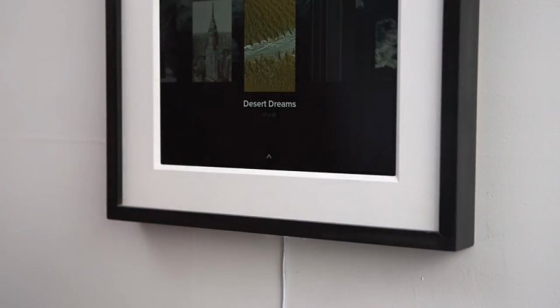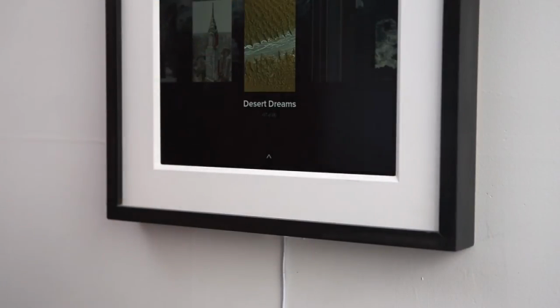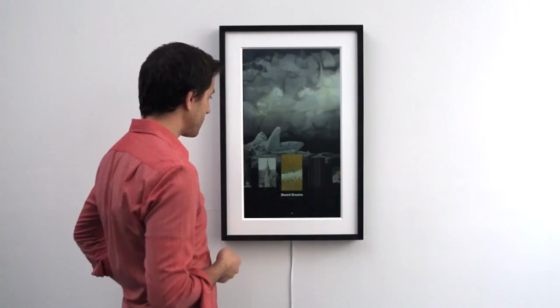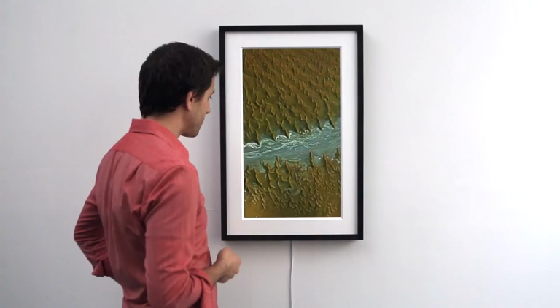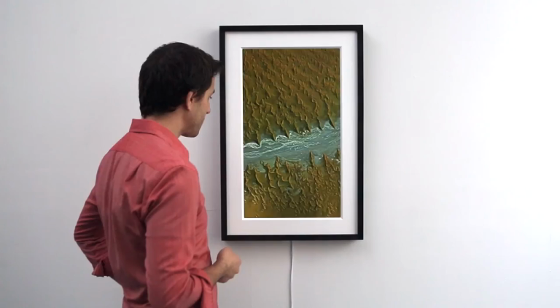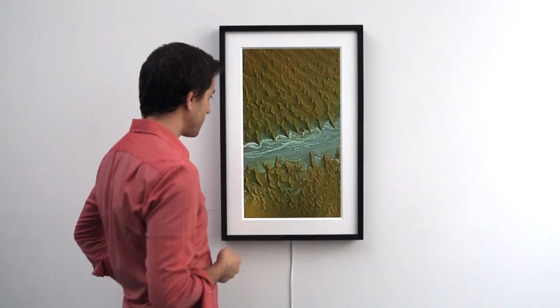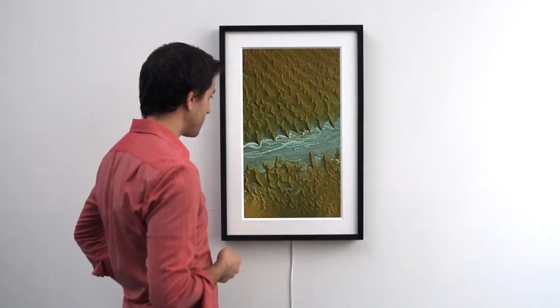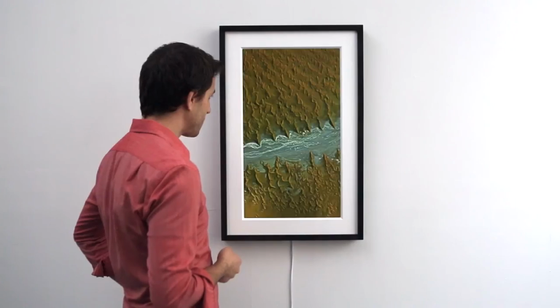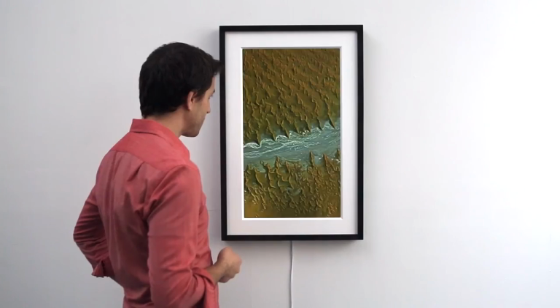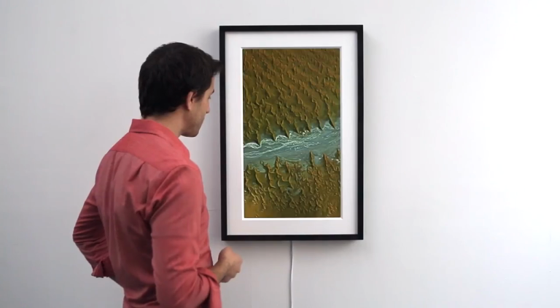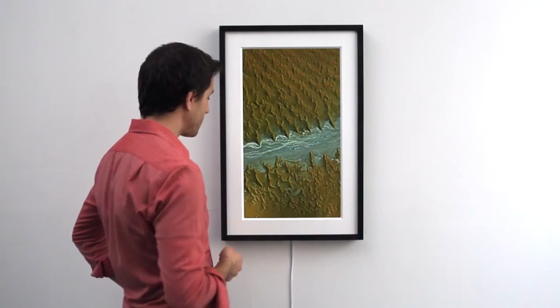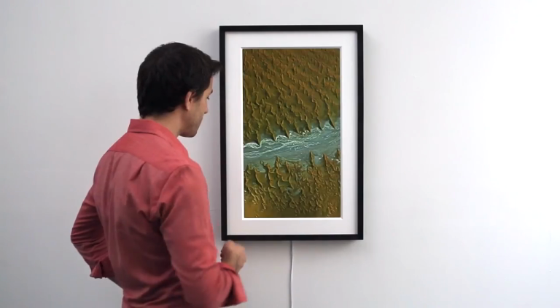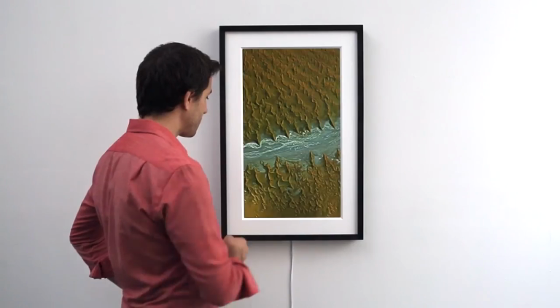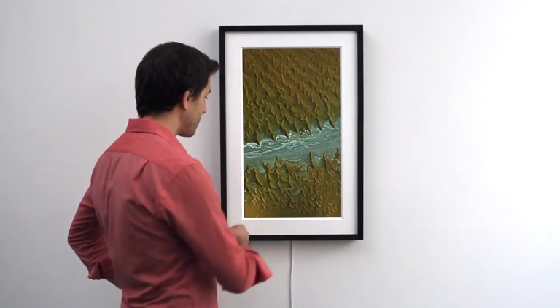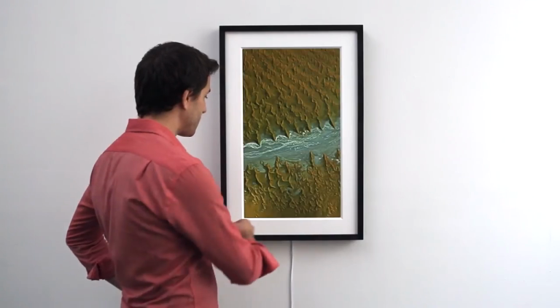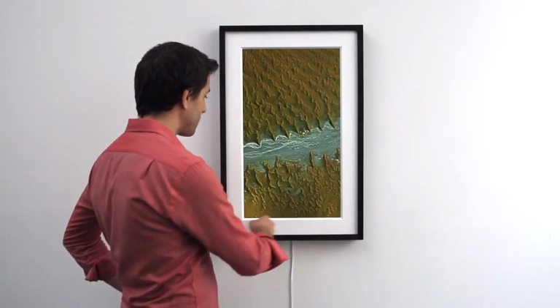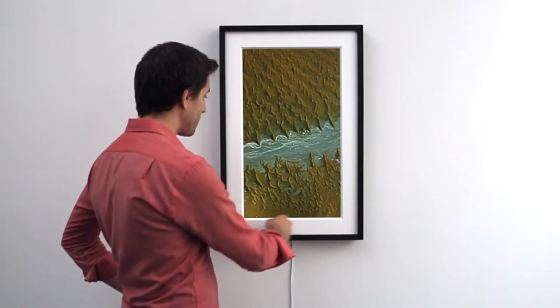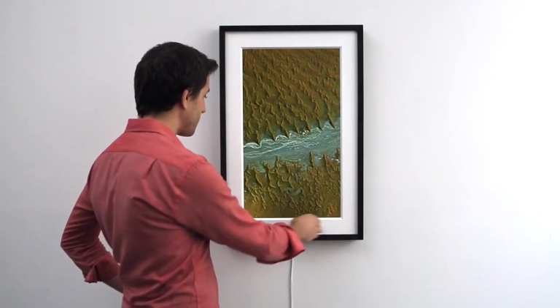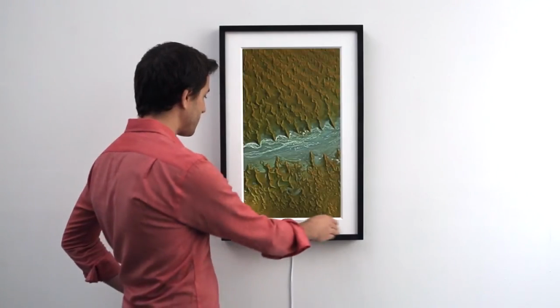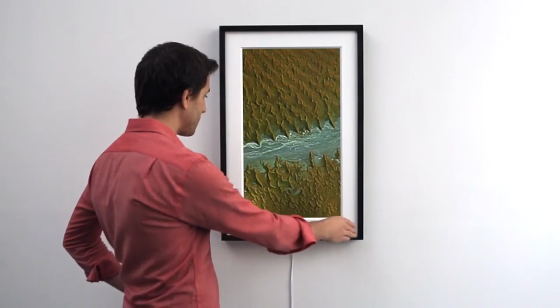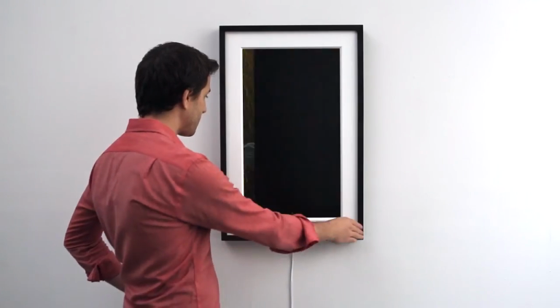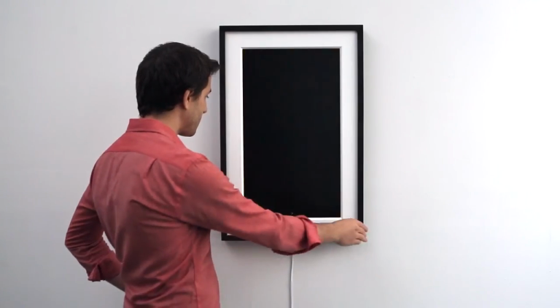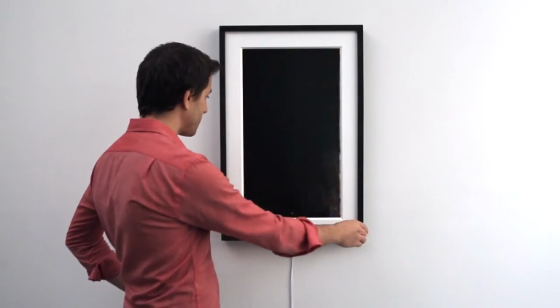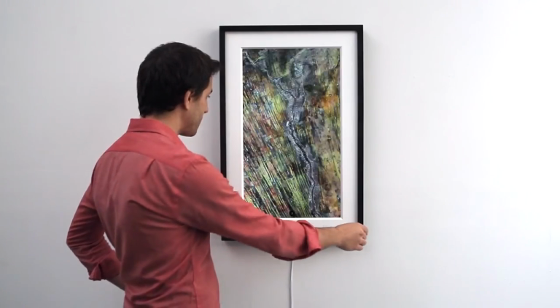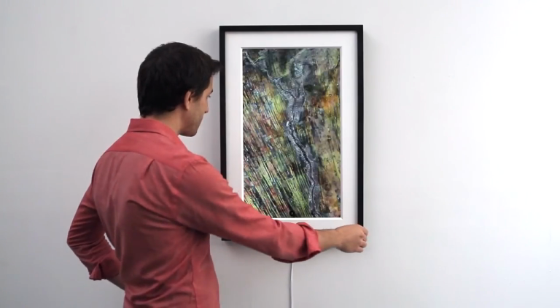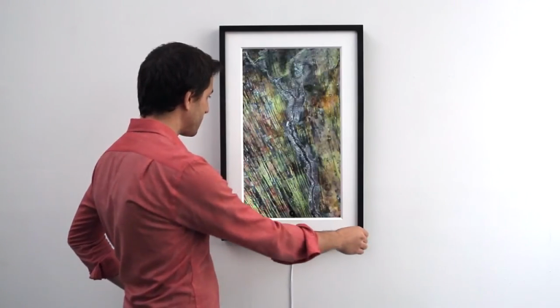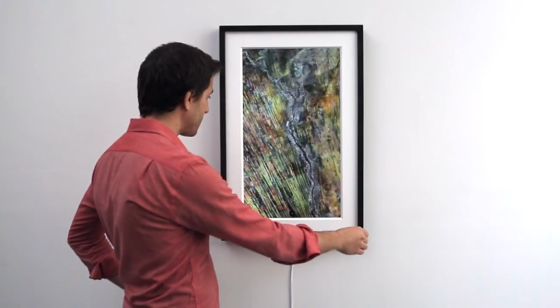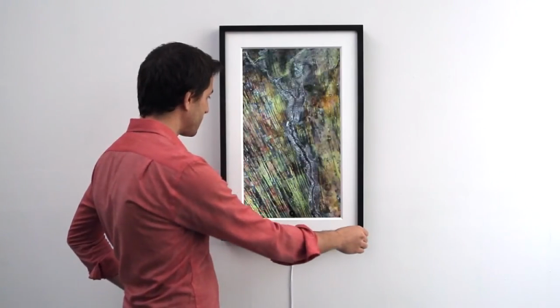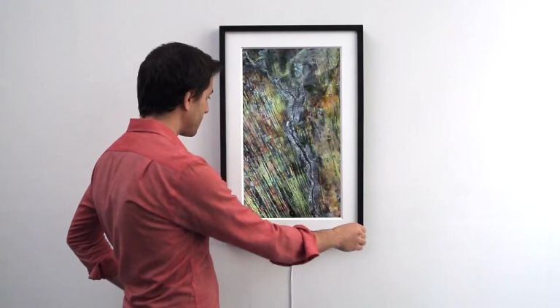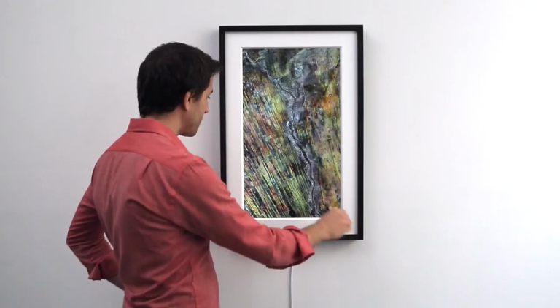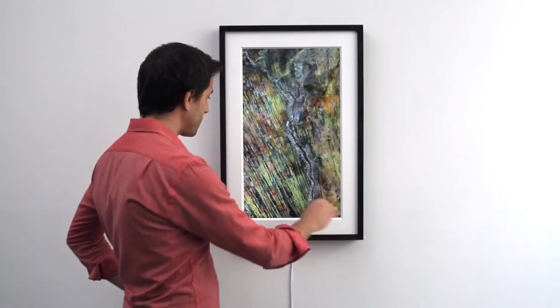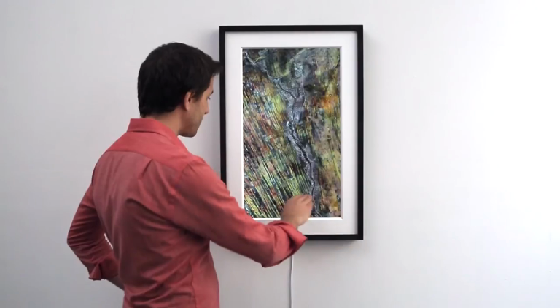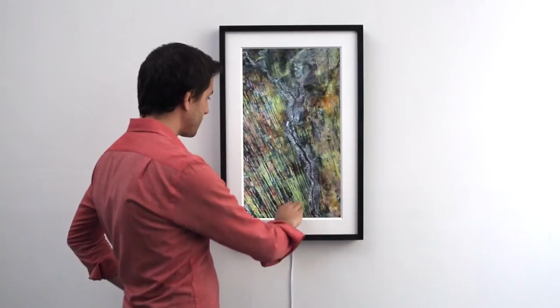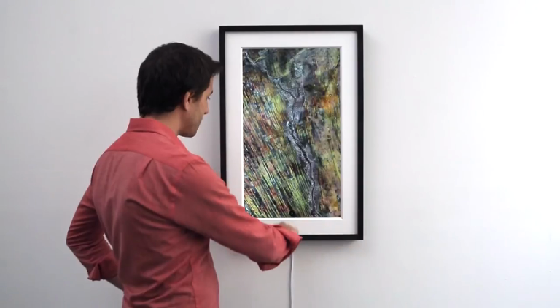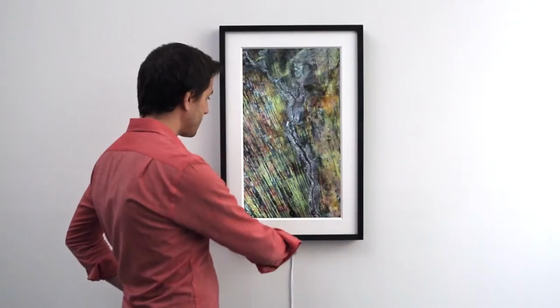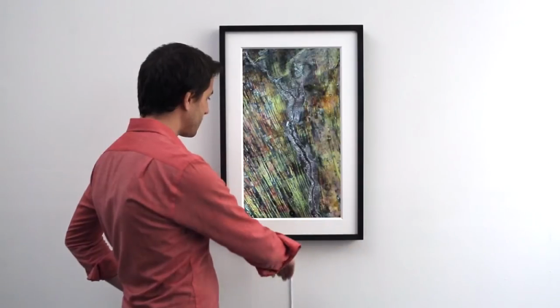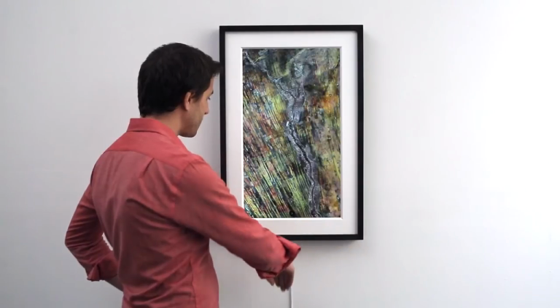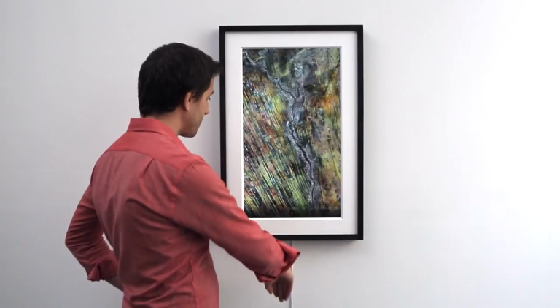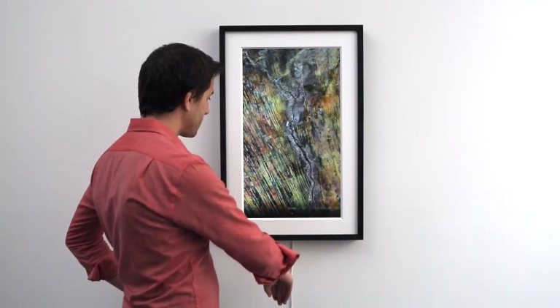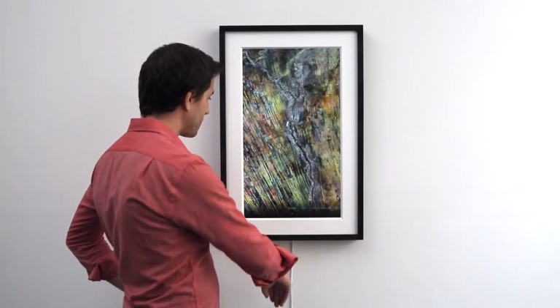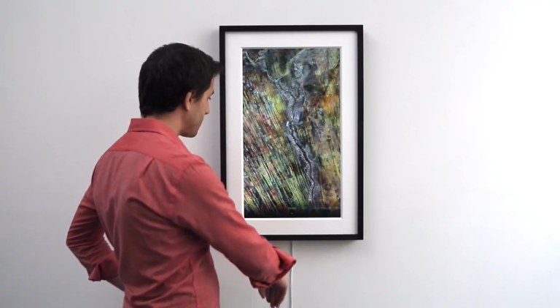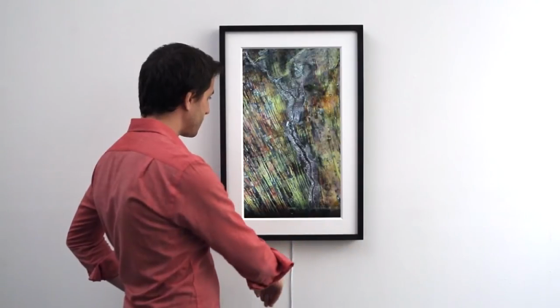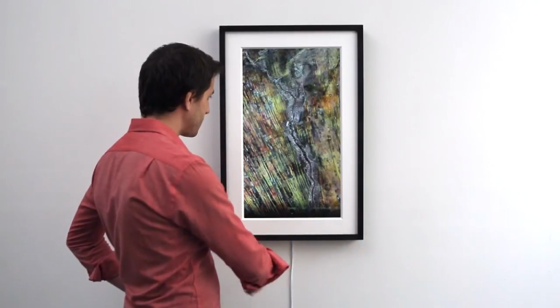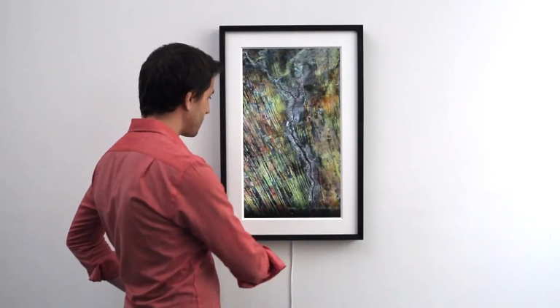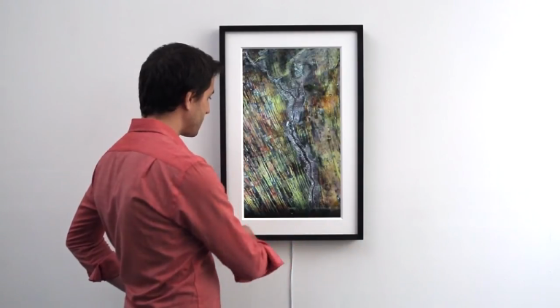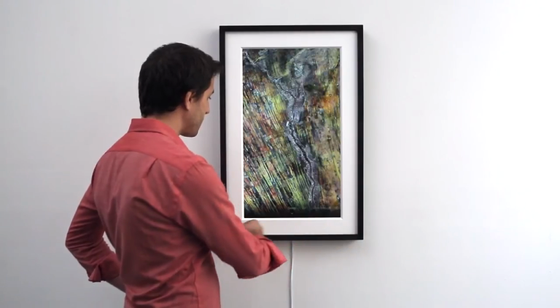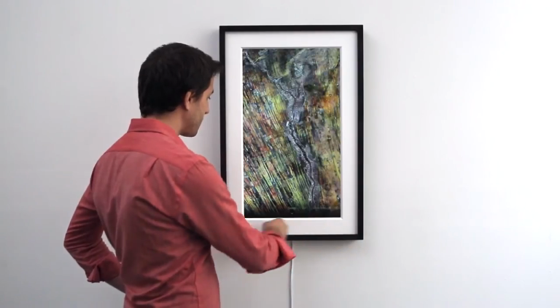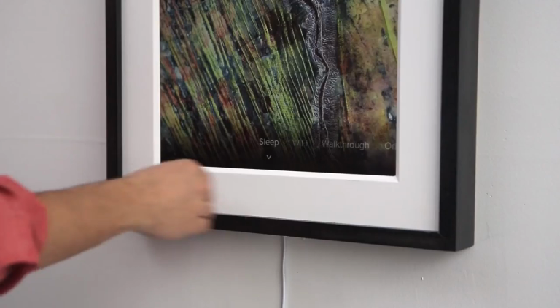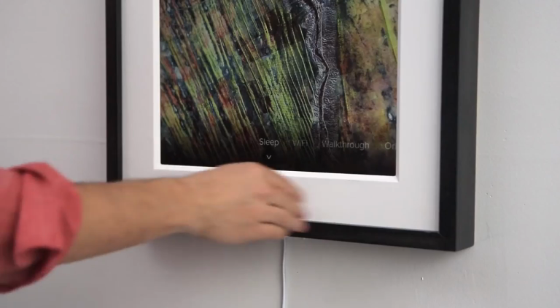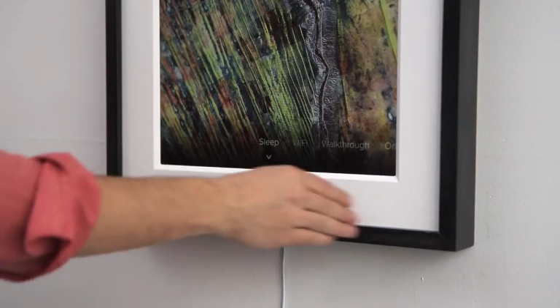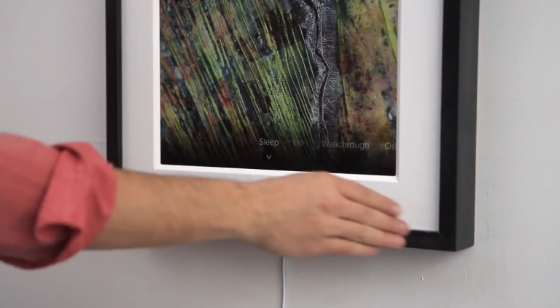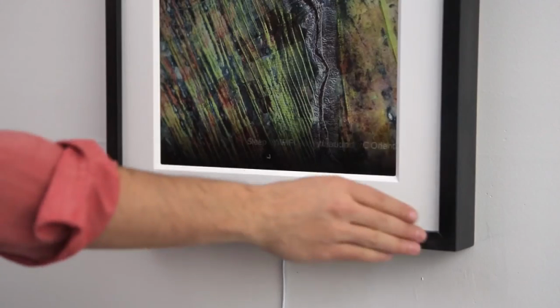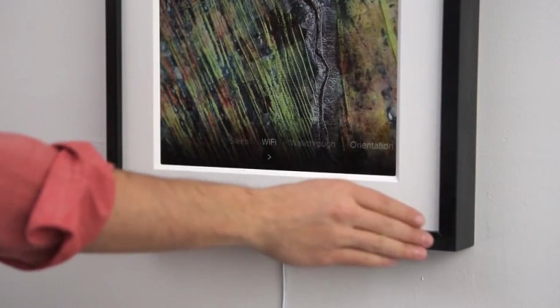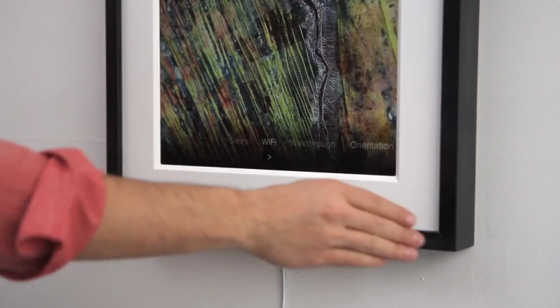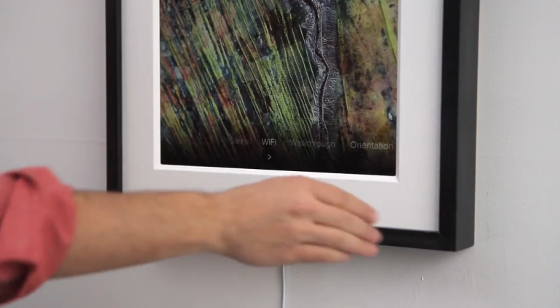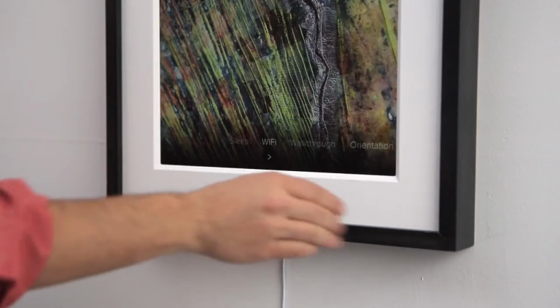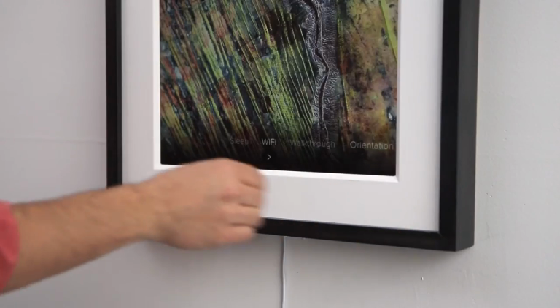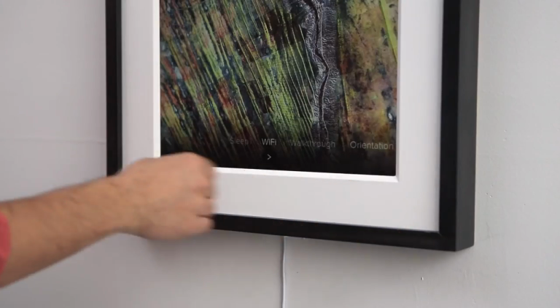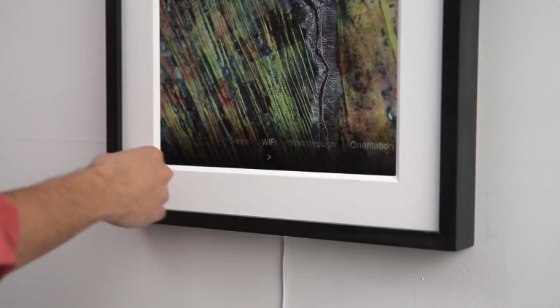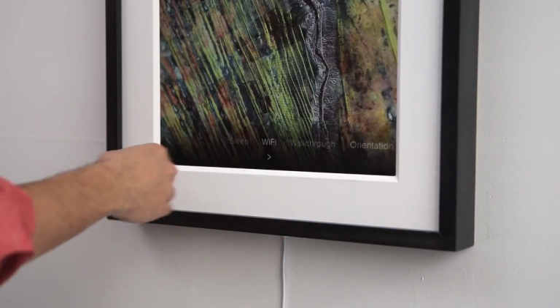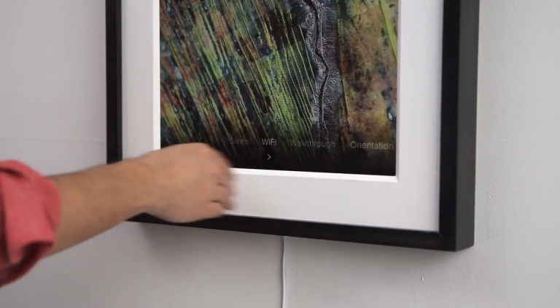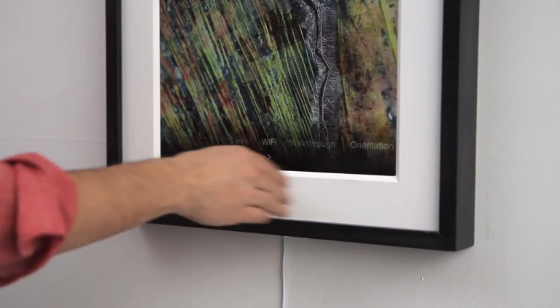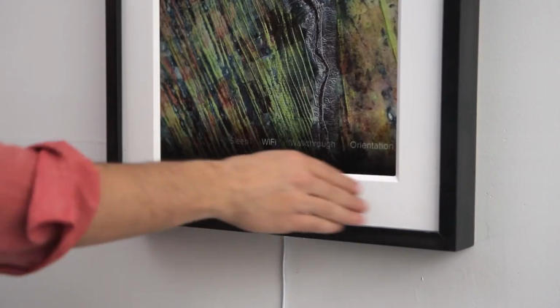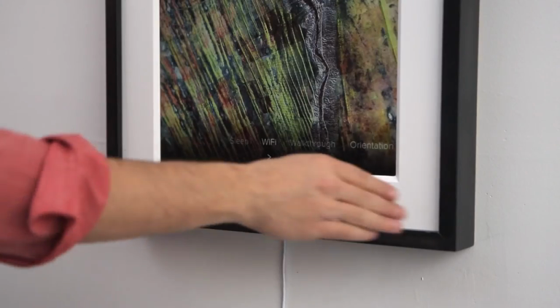When swiping down, you can access settings for your mural, like Wi-Fi connectivity, orientation, or to put your mural to sleep.